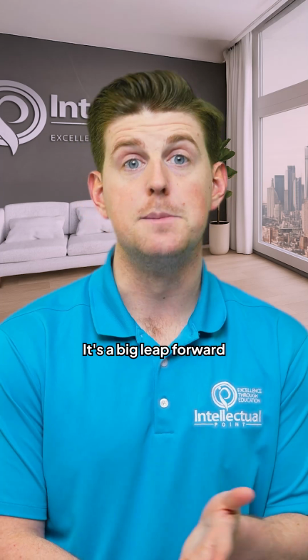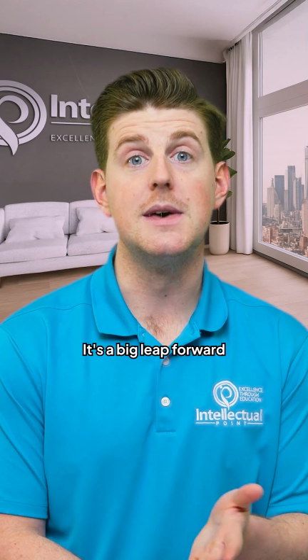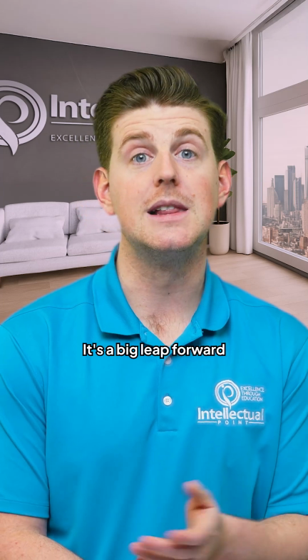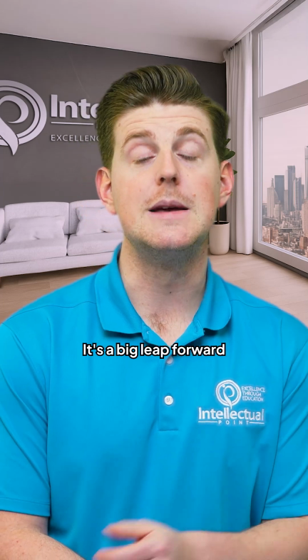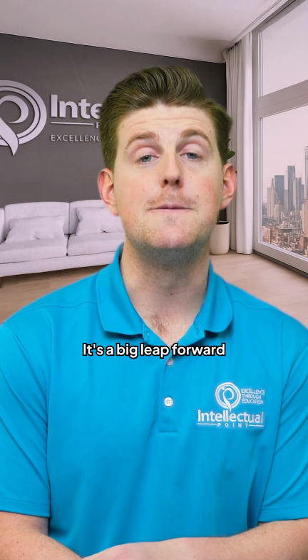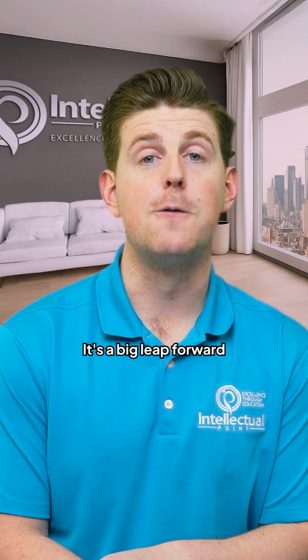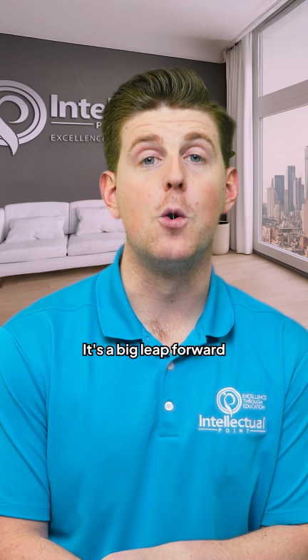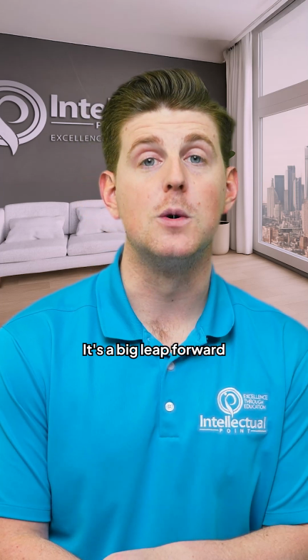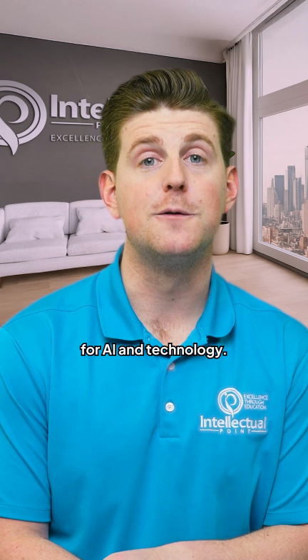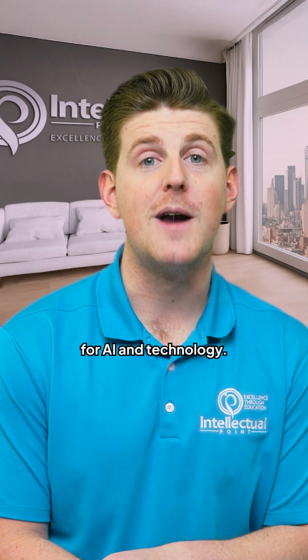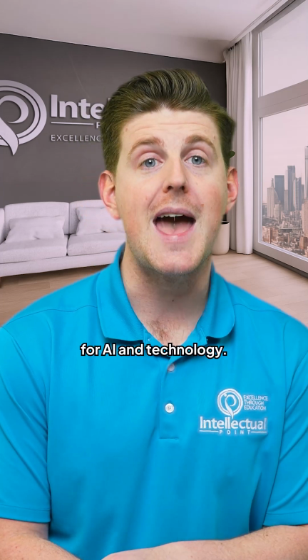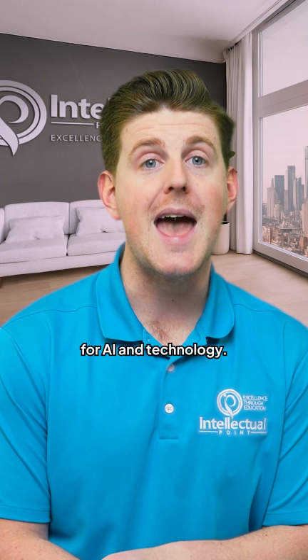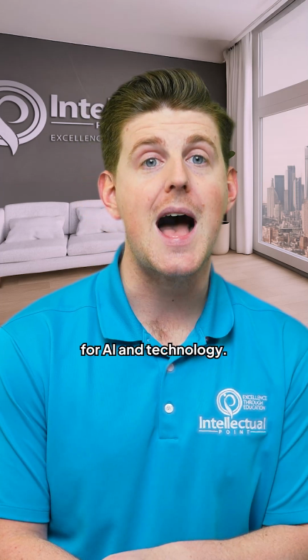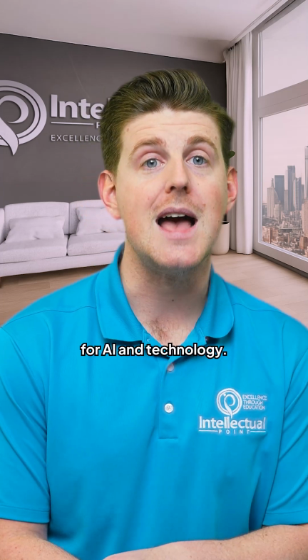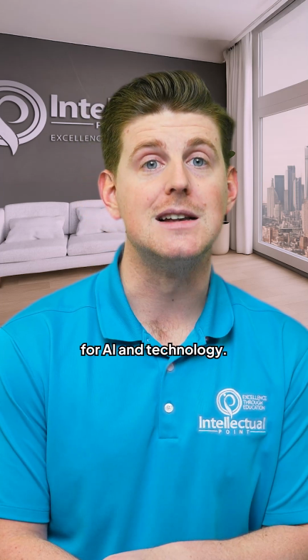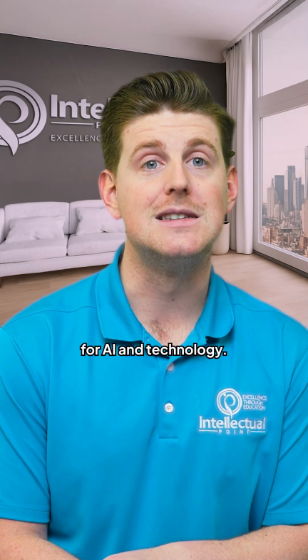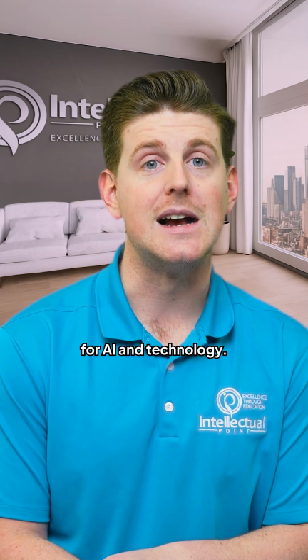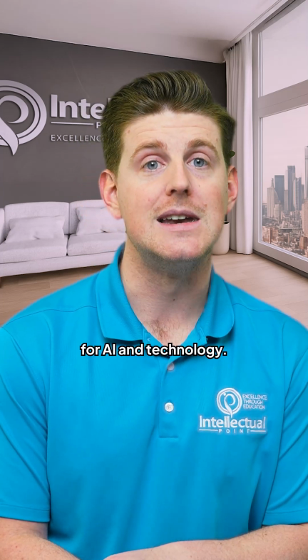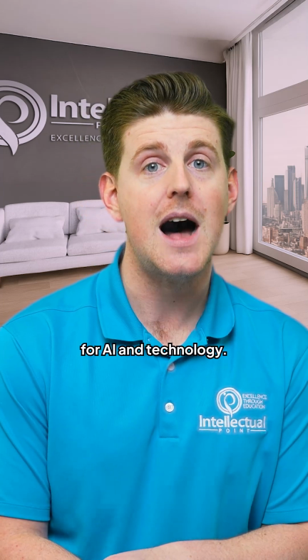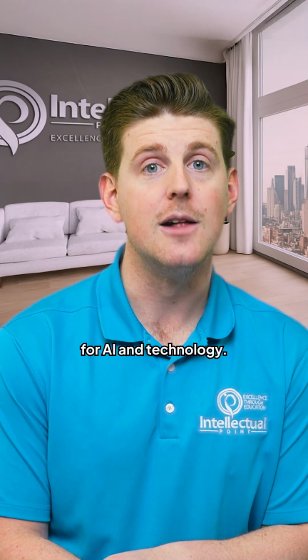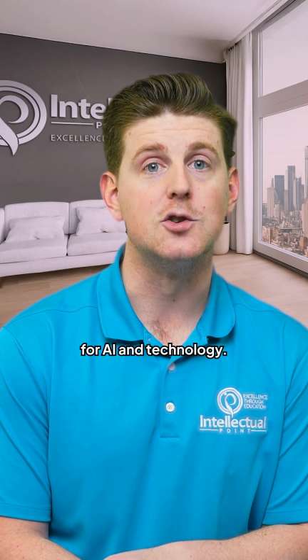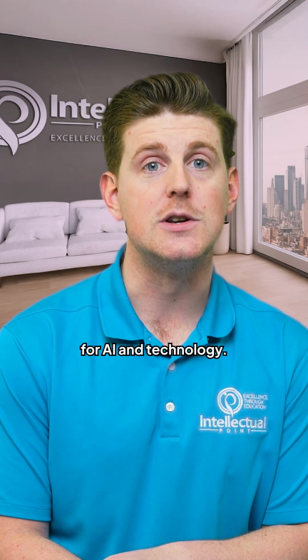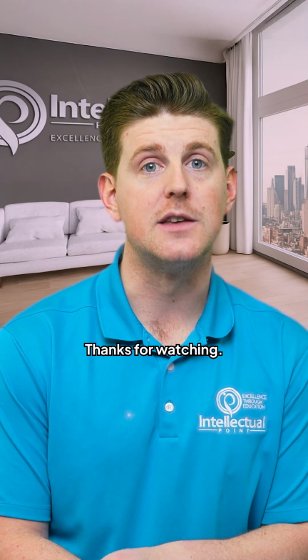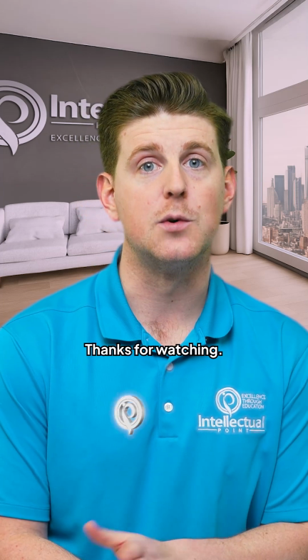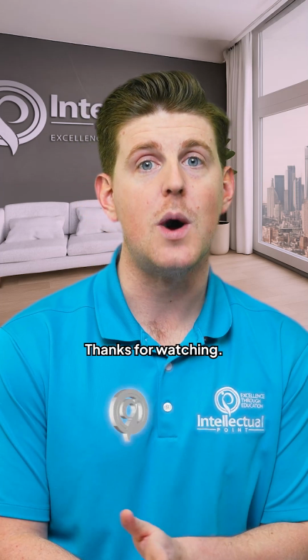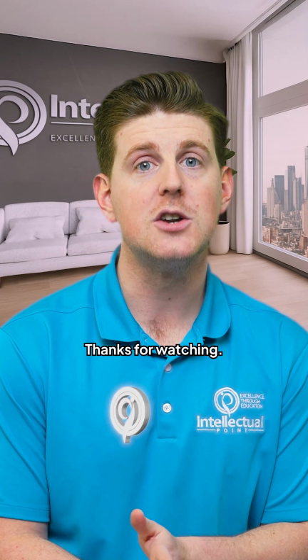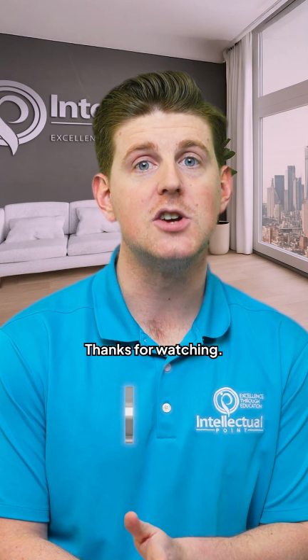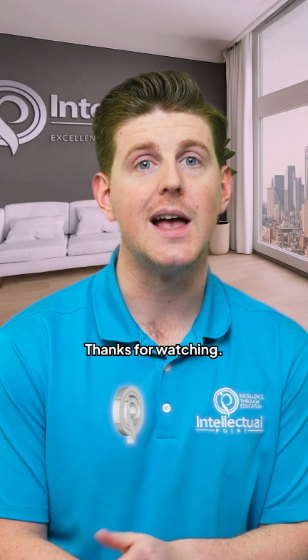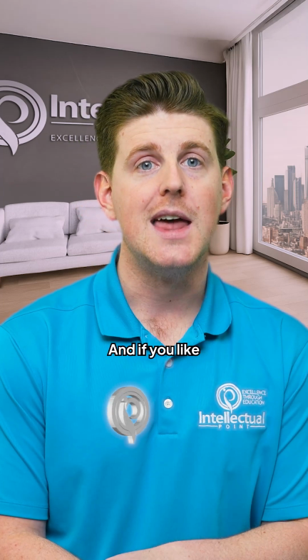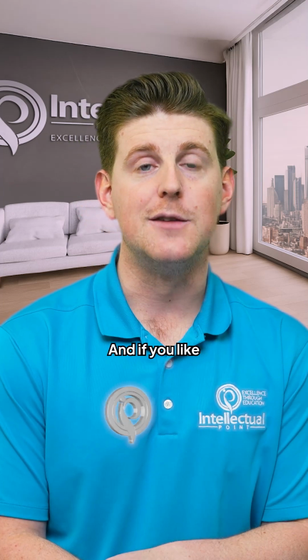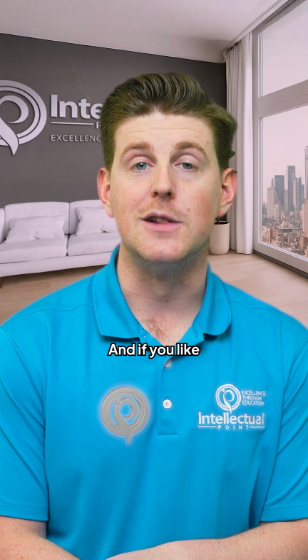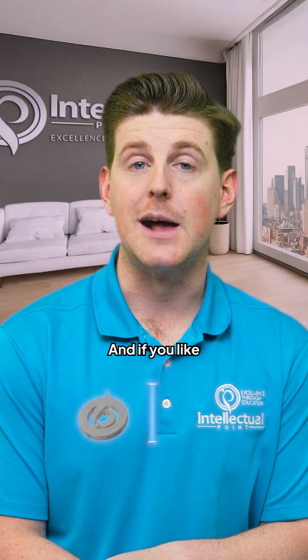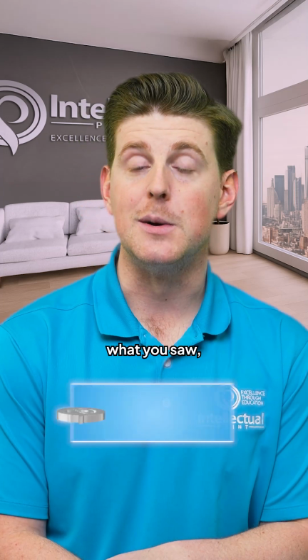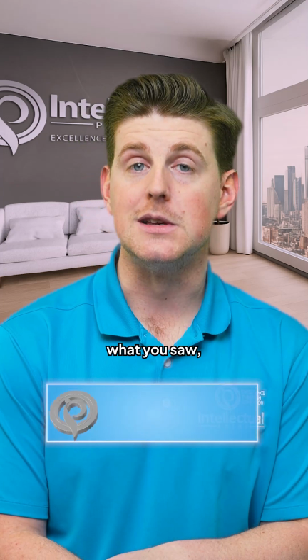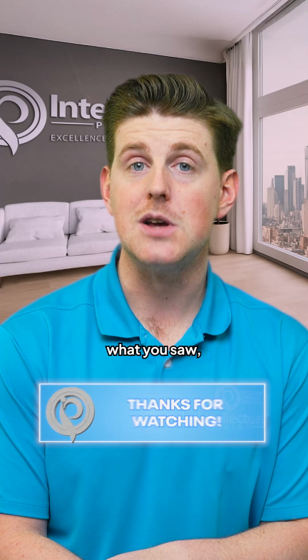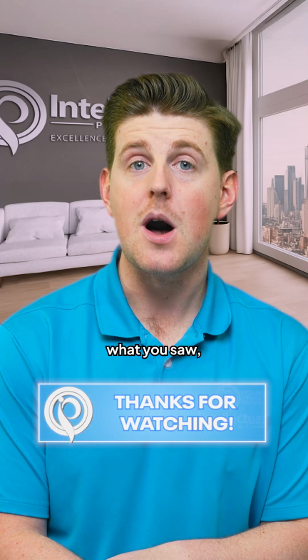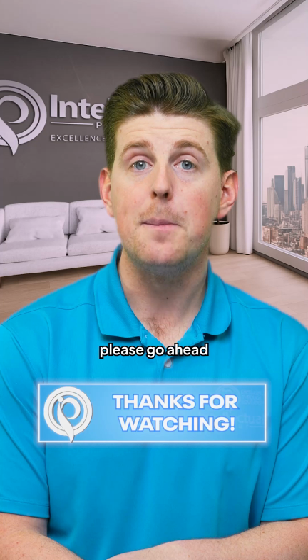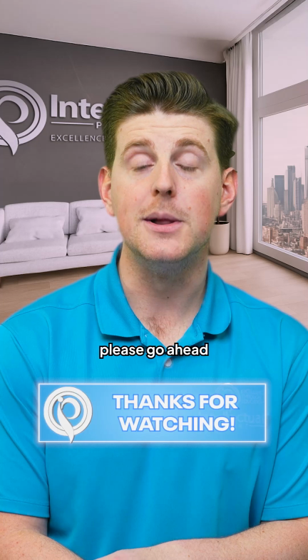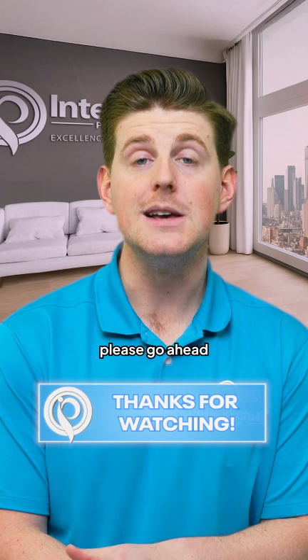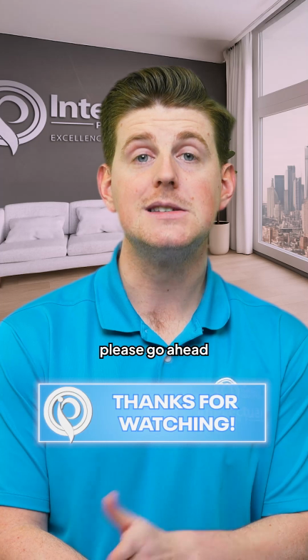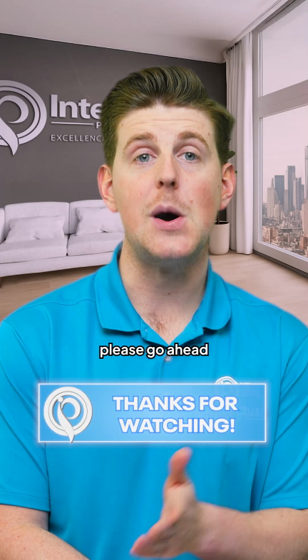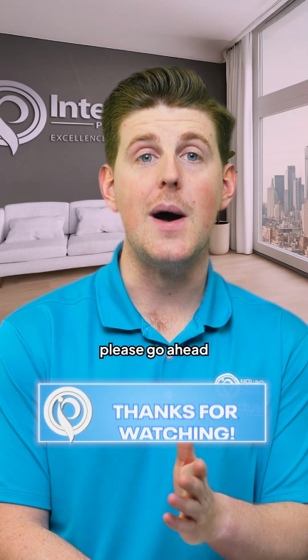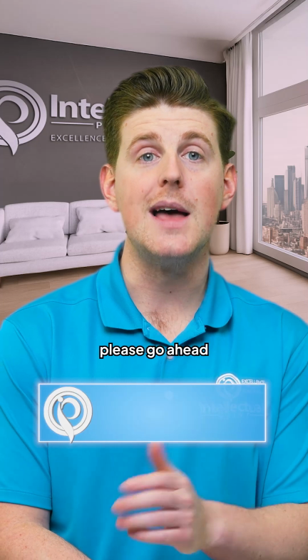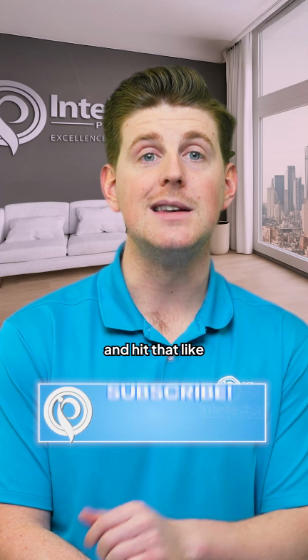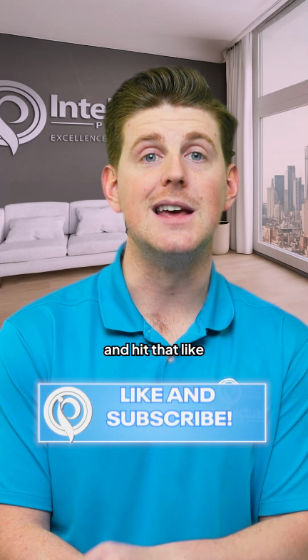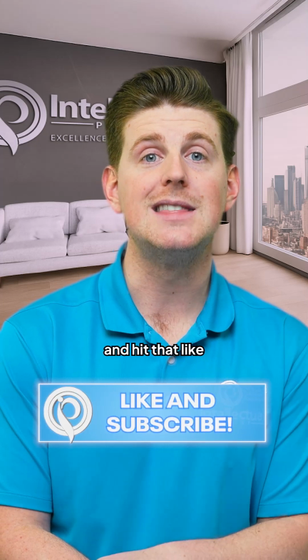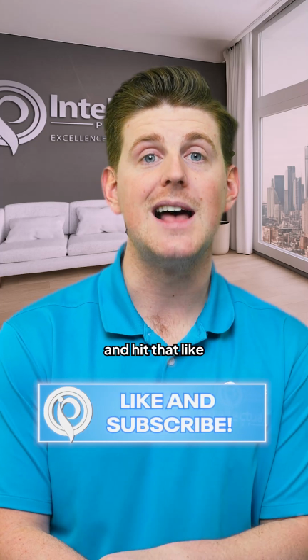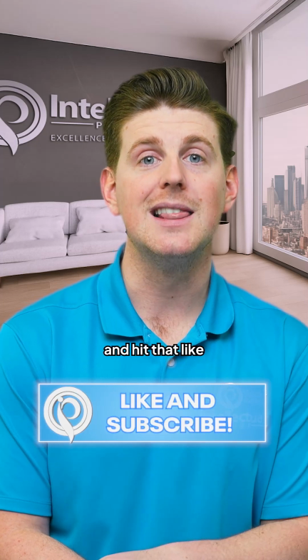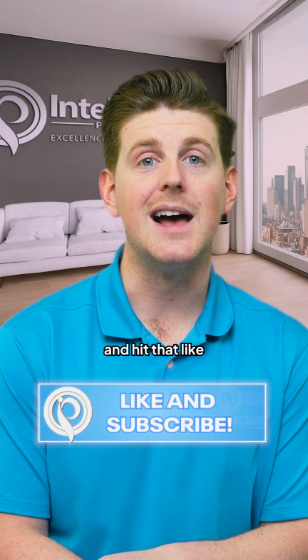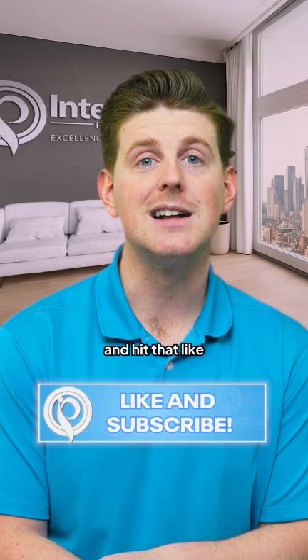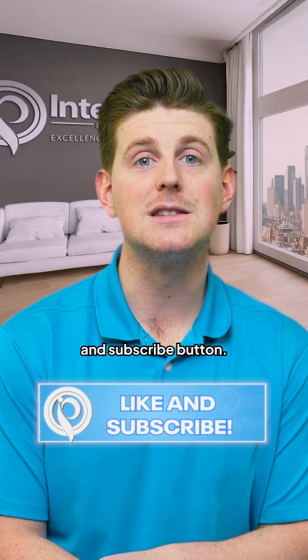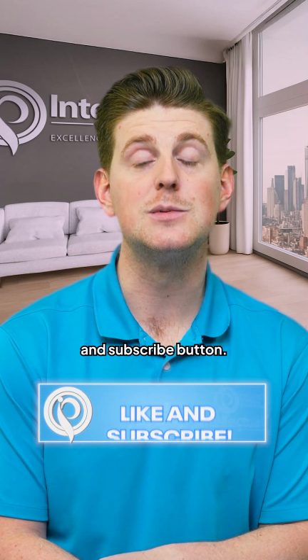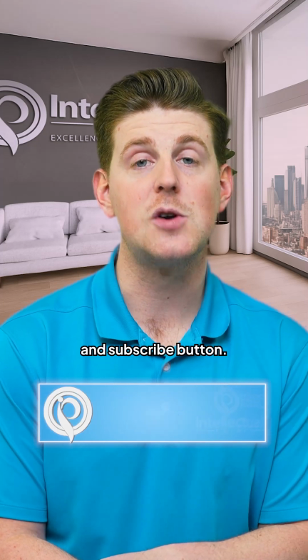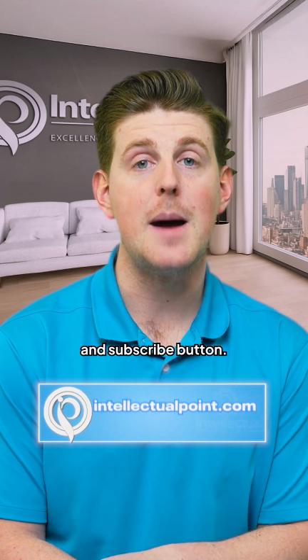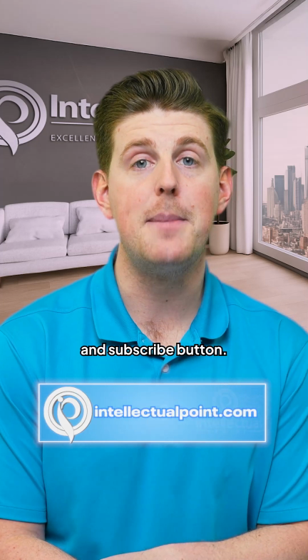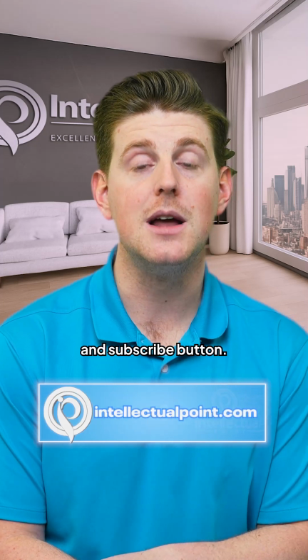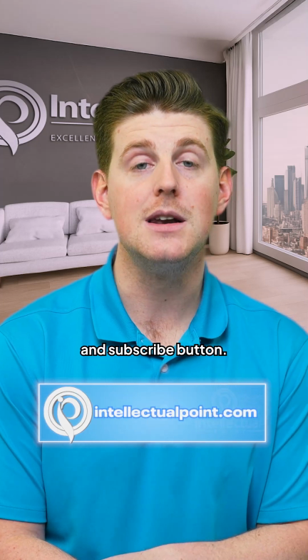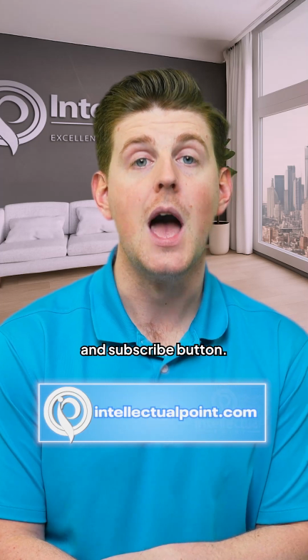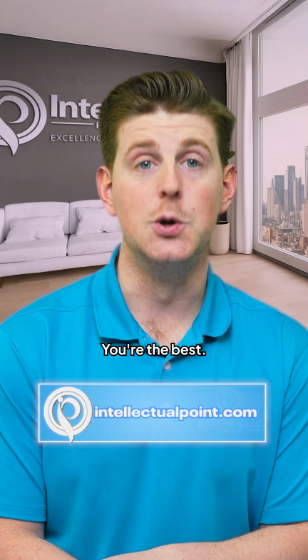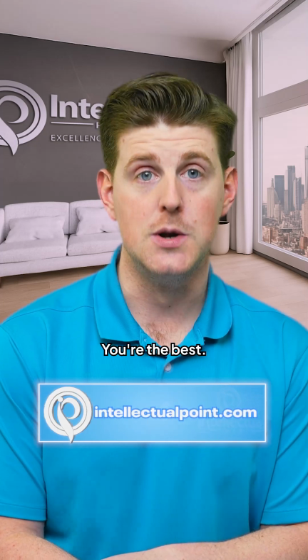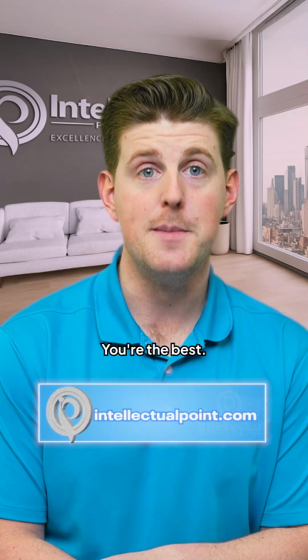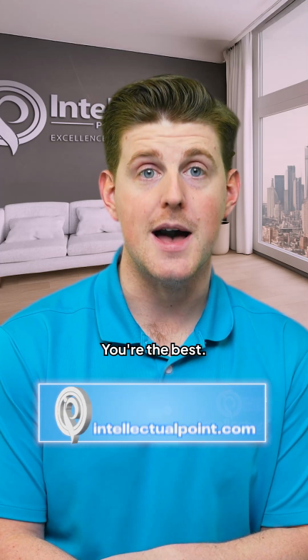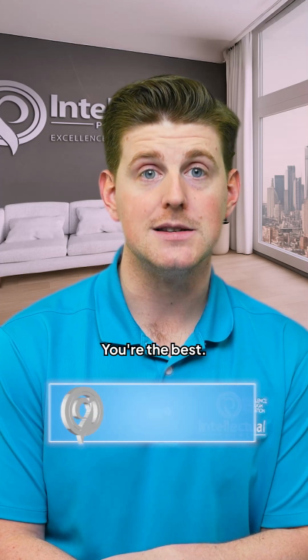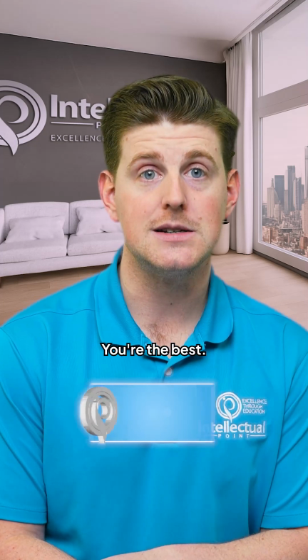It's a big leap forward for AI and technology. Thanks for watching, and if you like what you saw, please go ahead and hit that like and subscribe button. You da best.